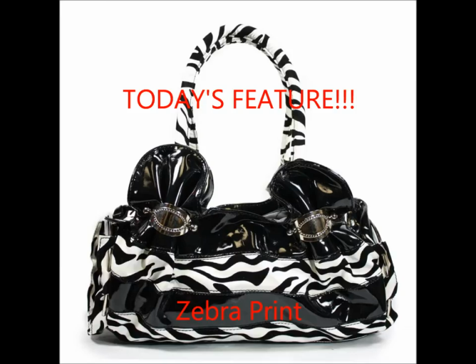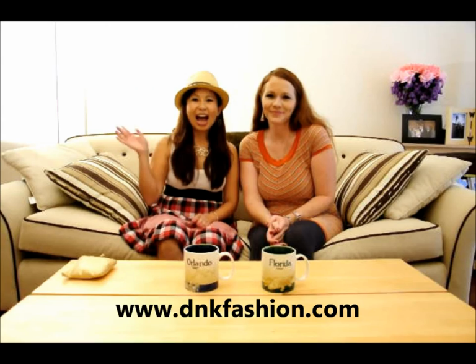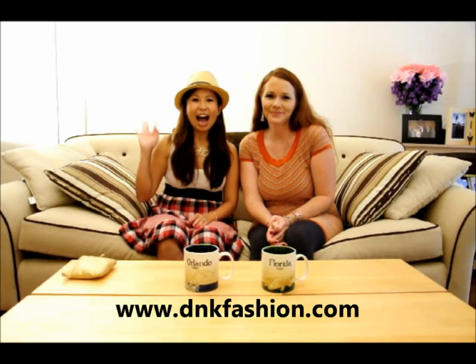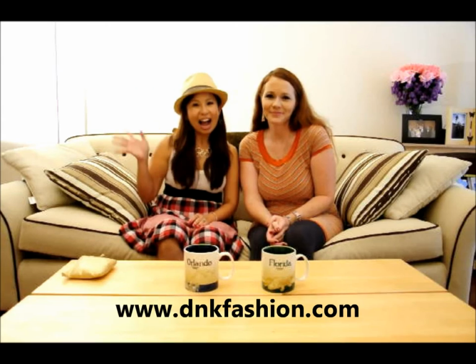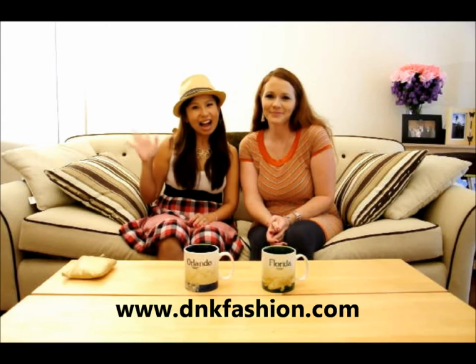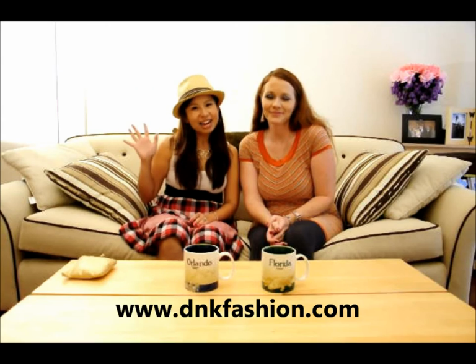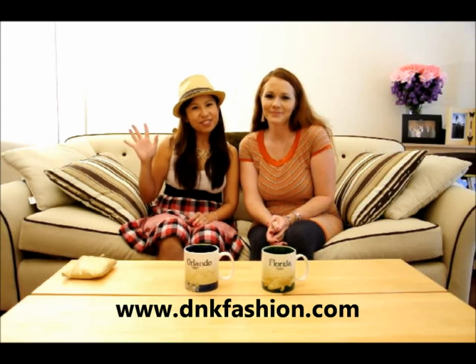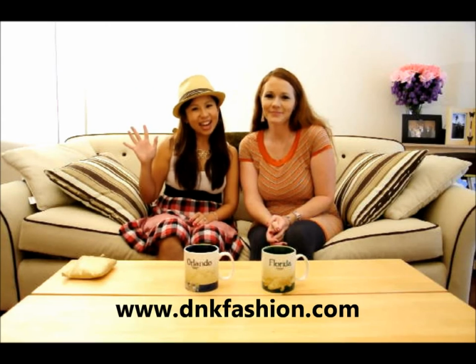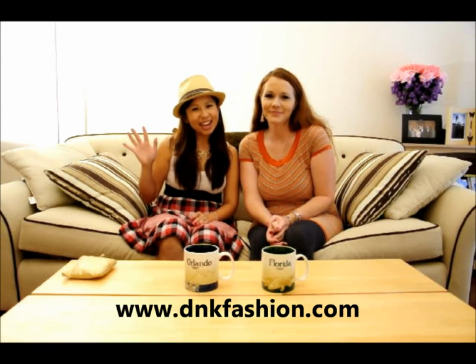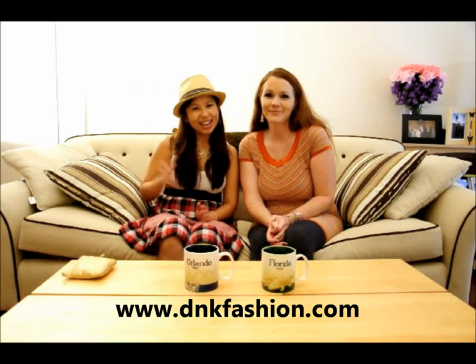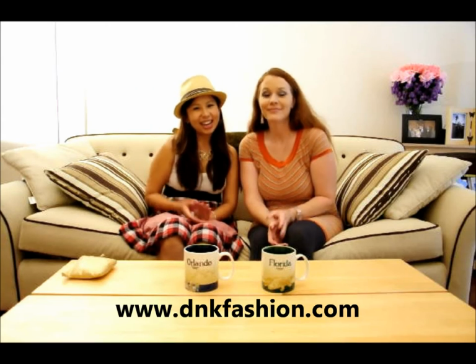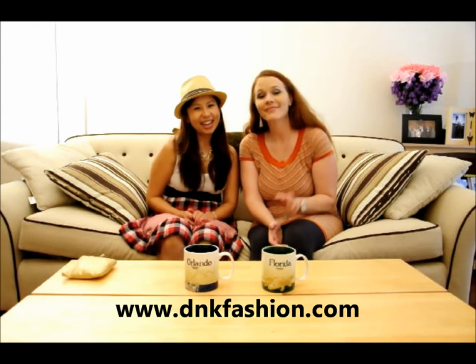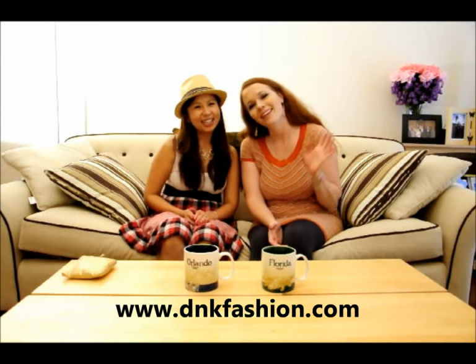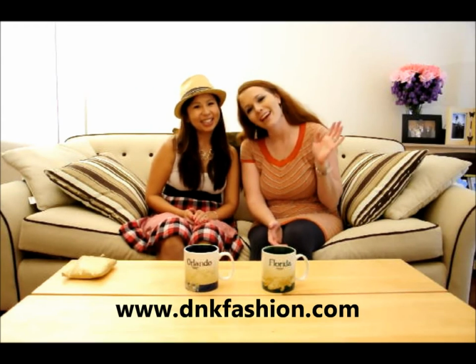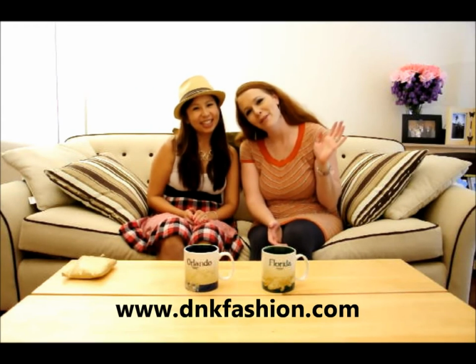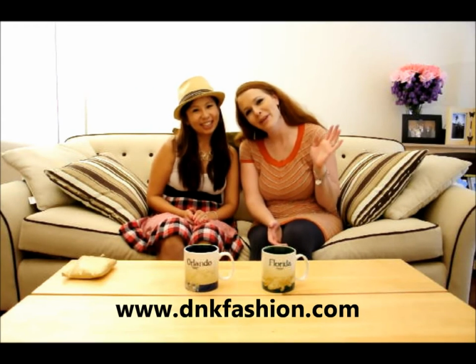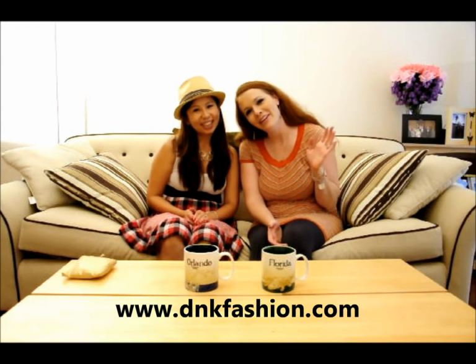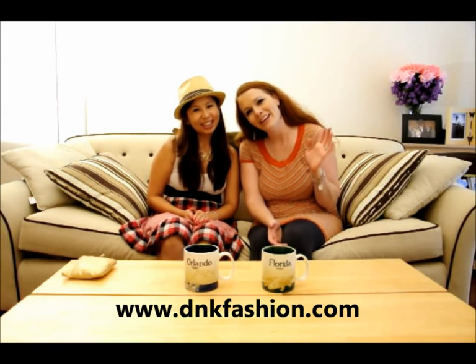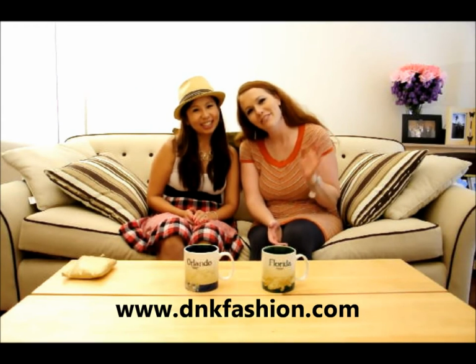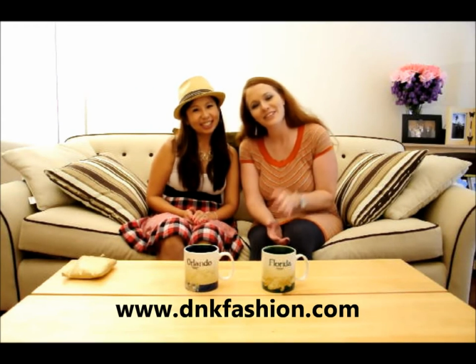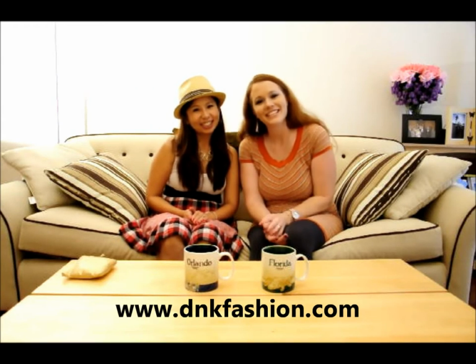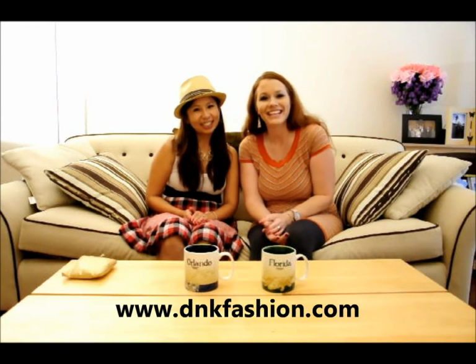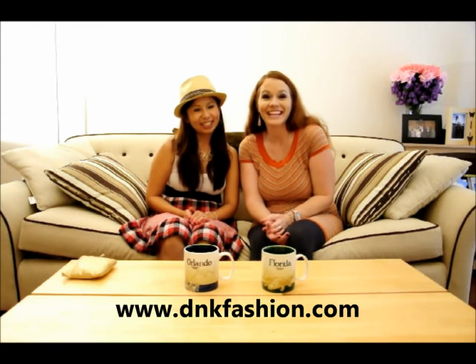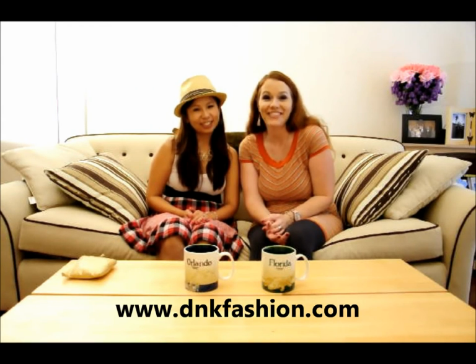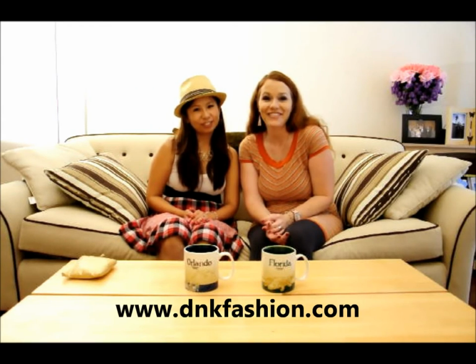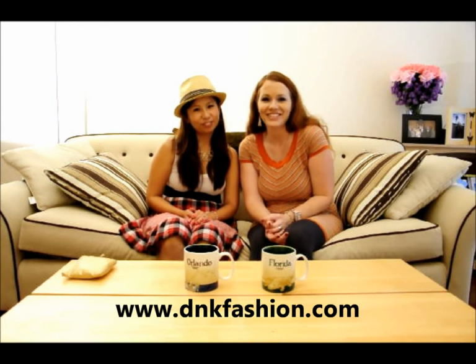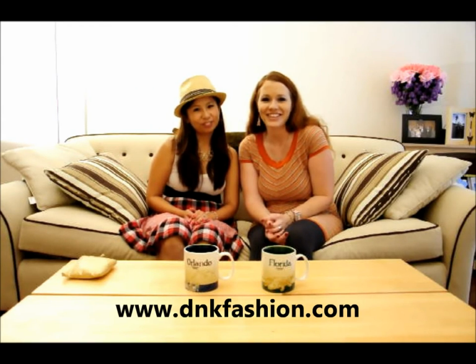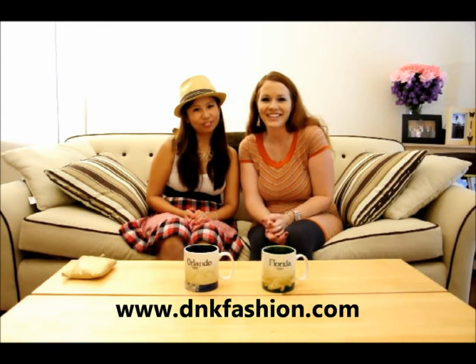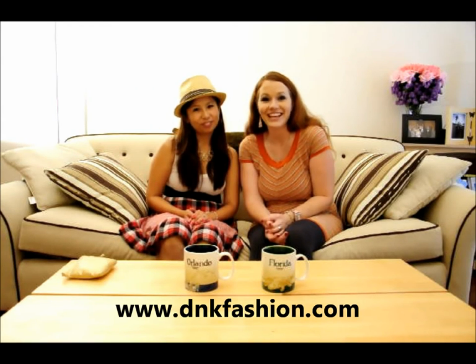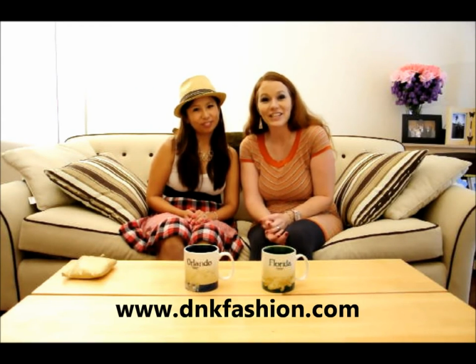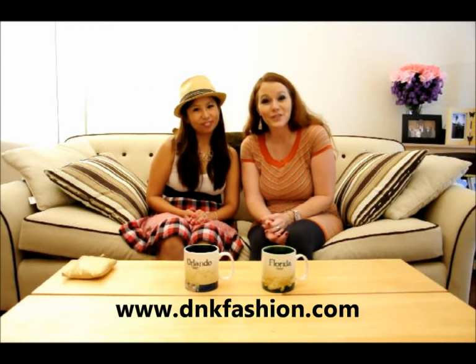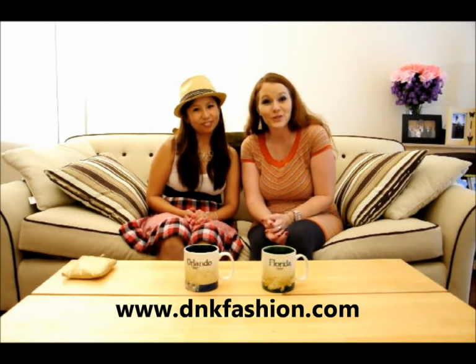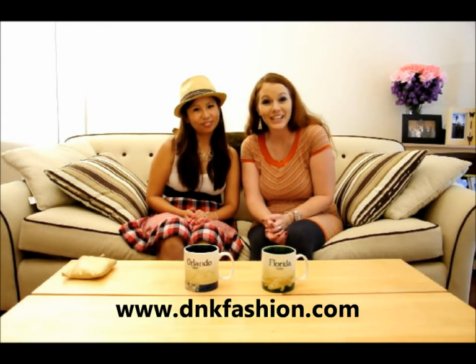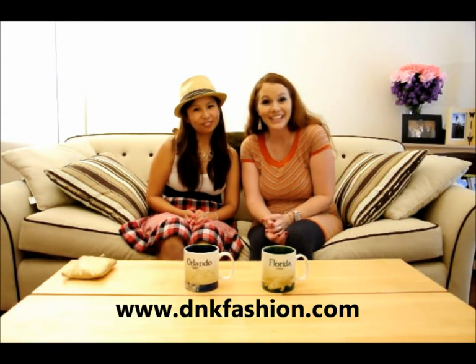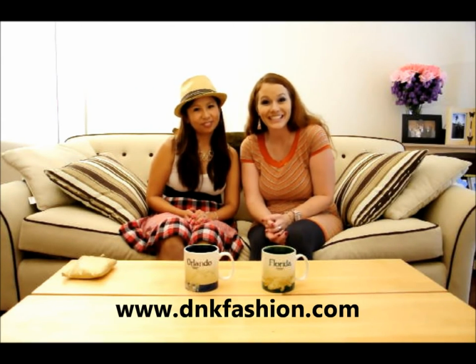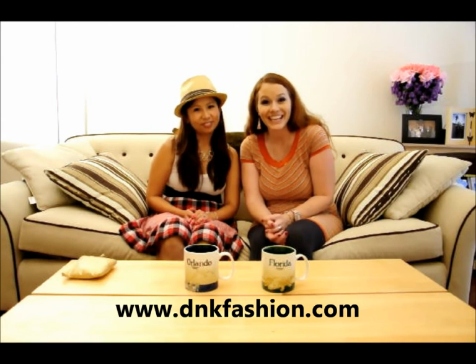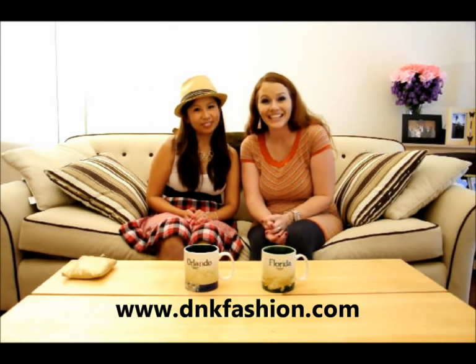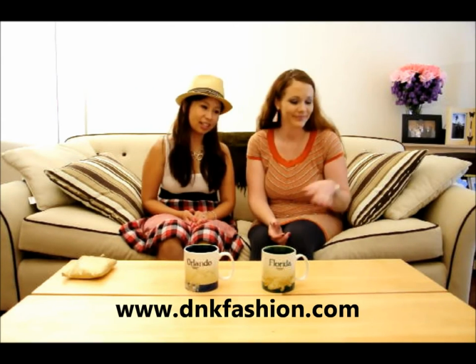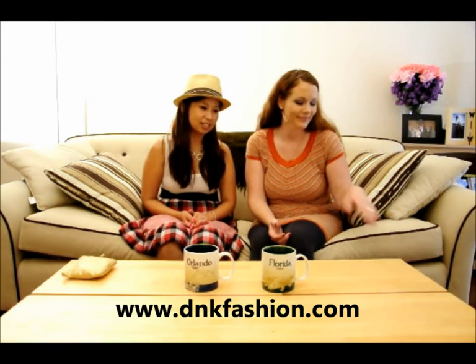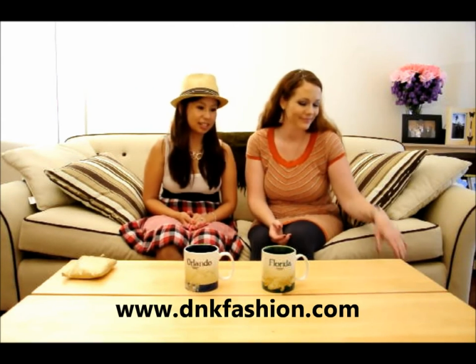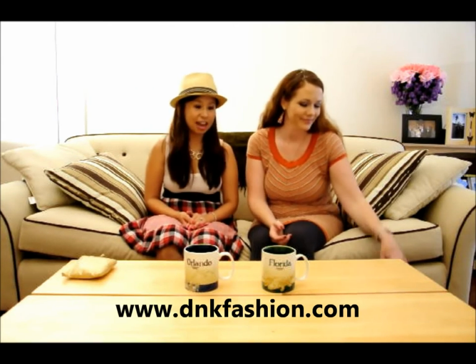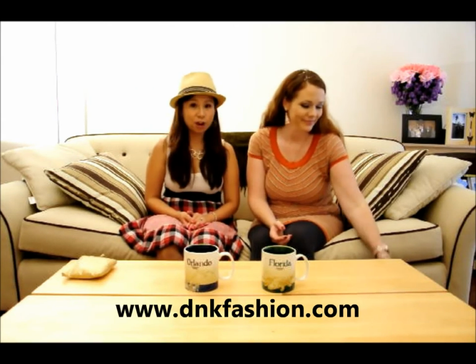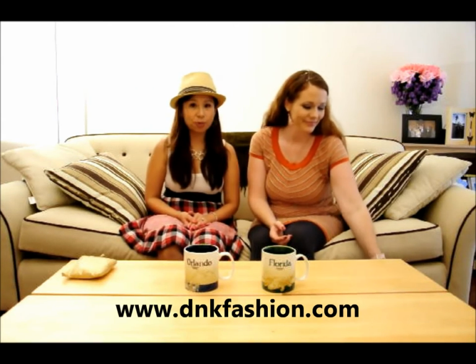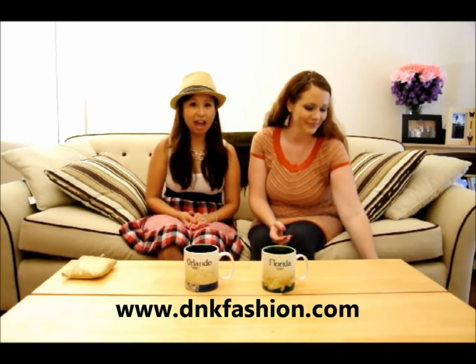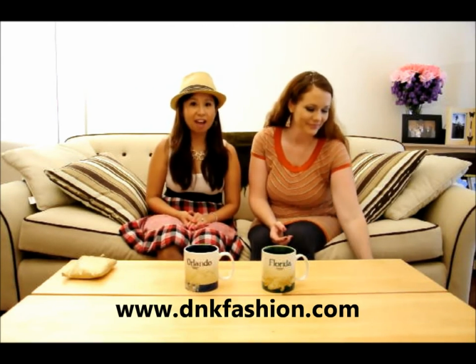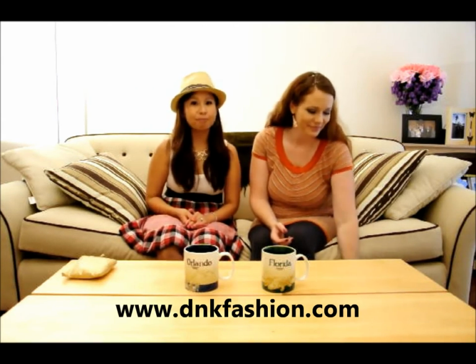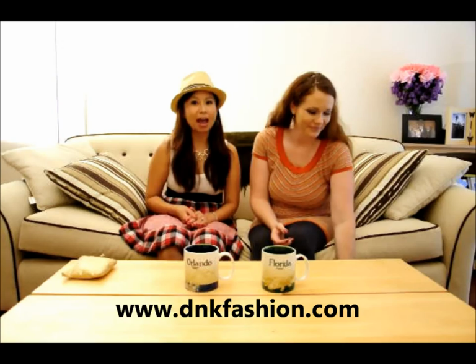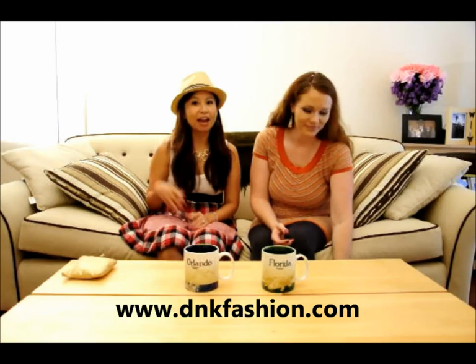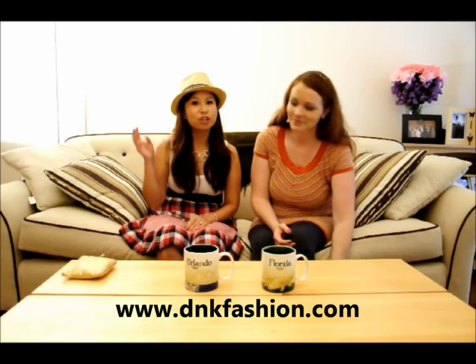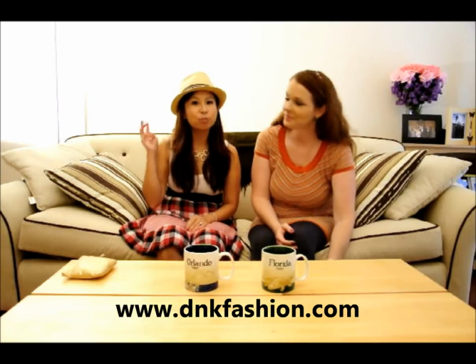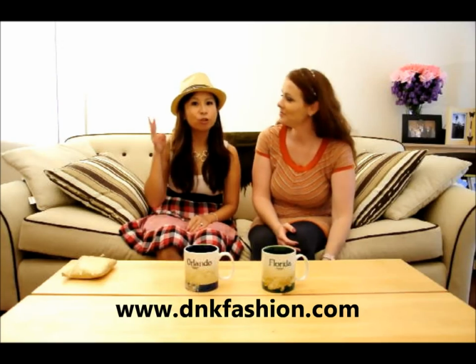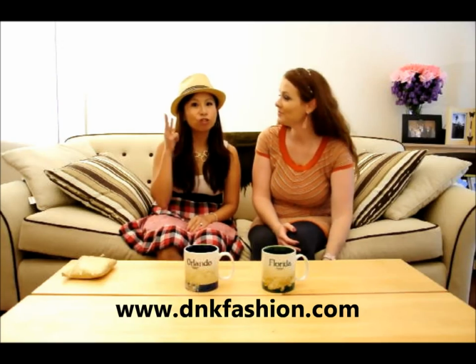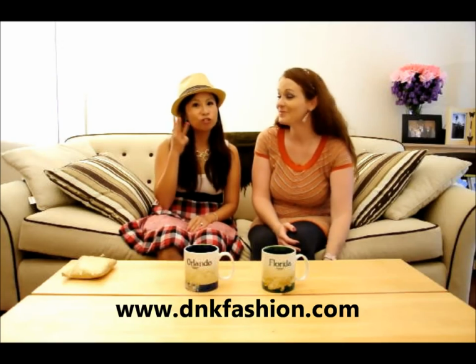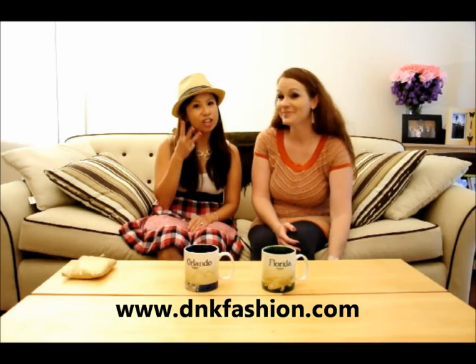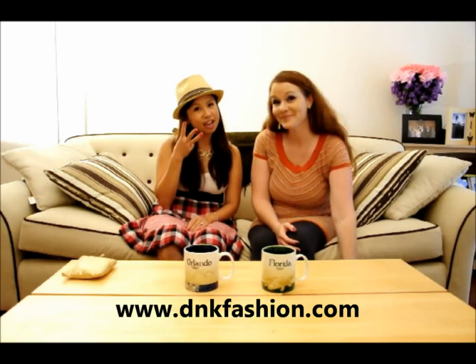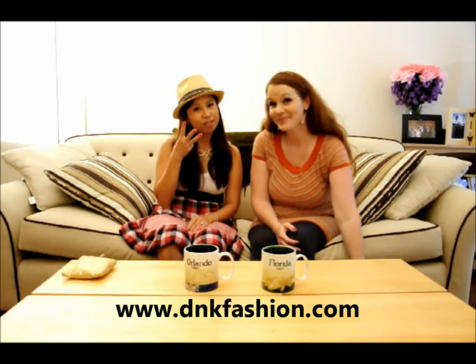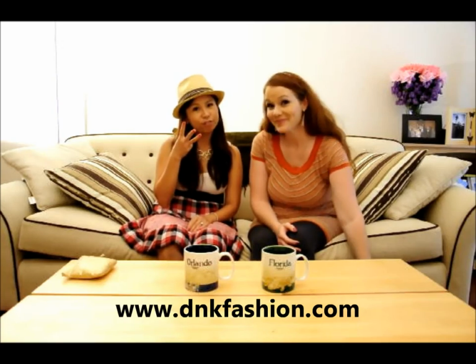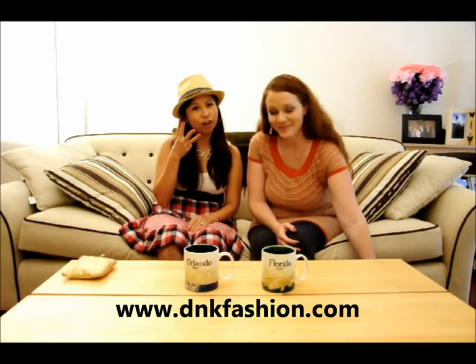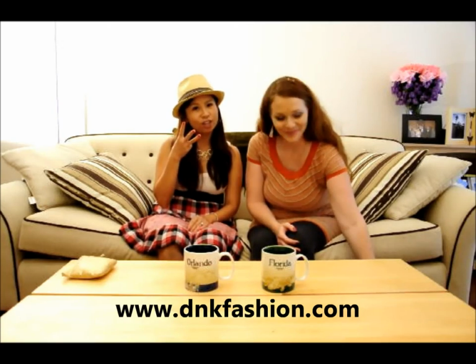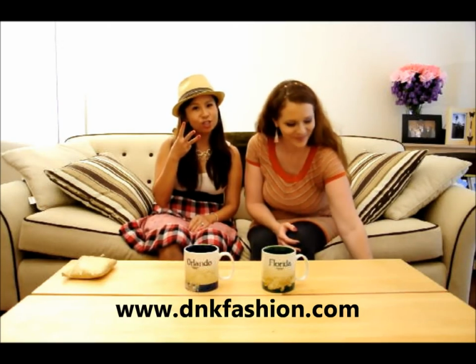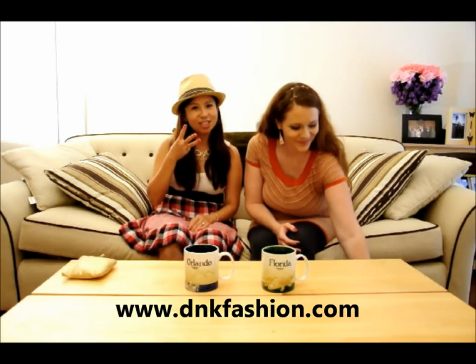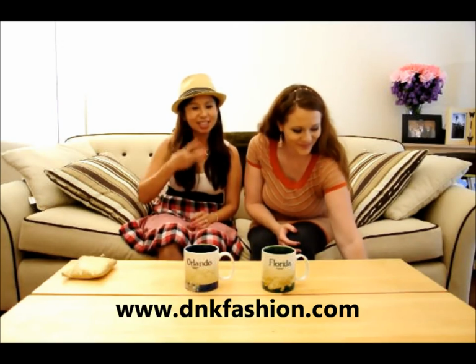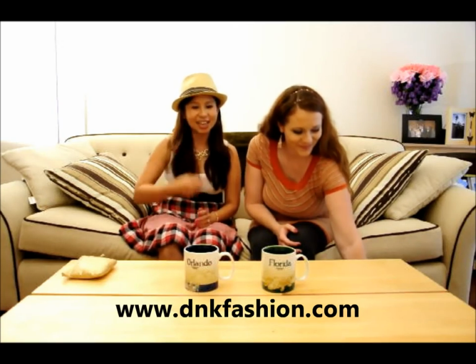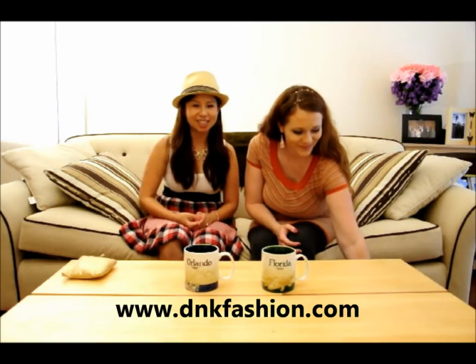Hi, I'm Katie. I'm Harry for D&K Fashion. Thanks for joining us again. Today we have bag number three for our June collection.